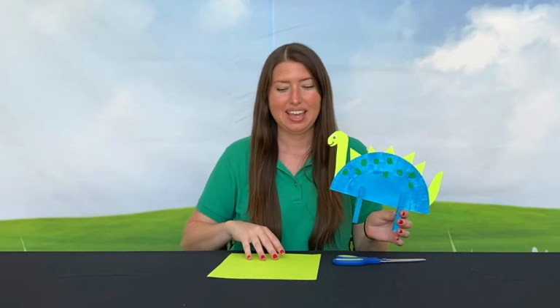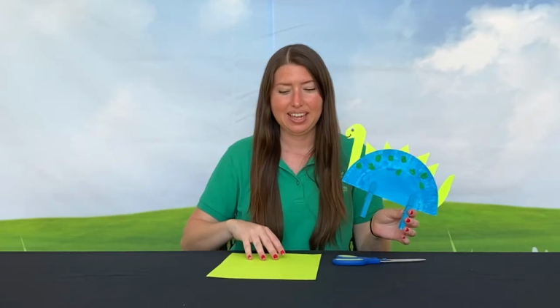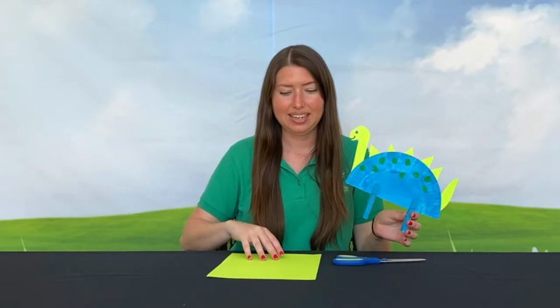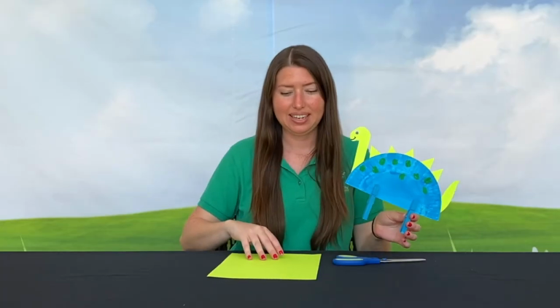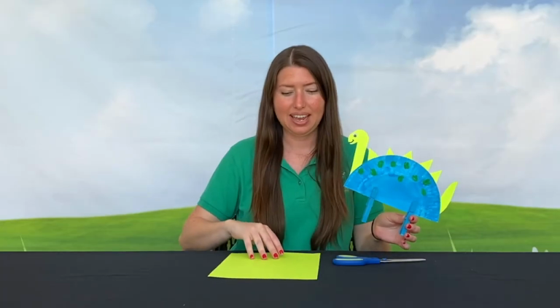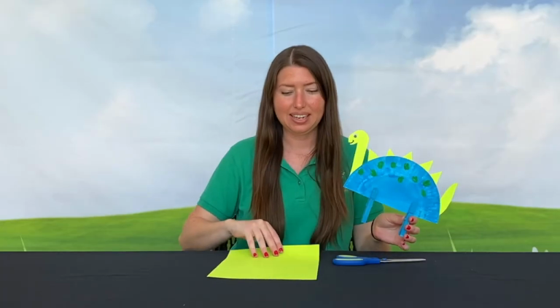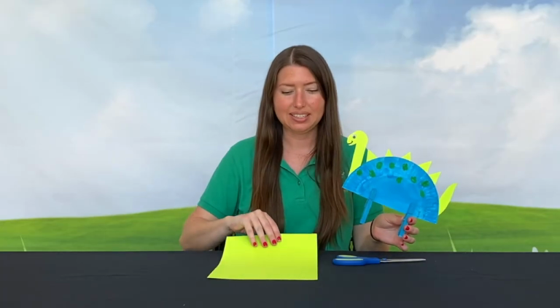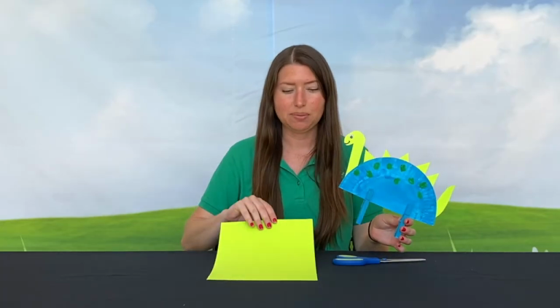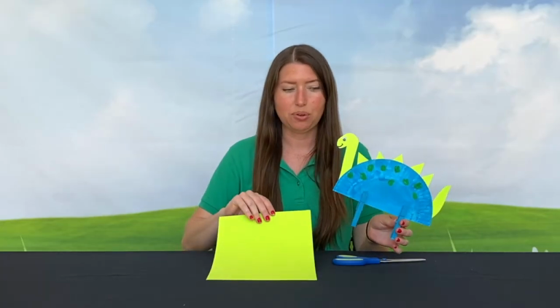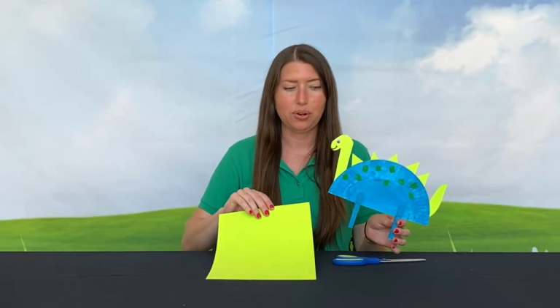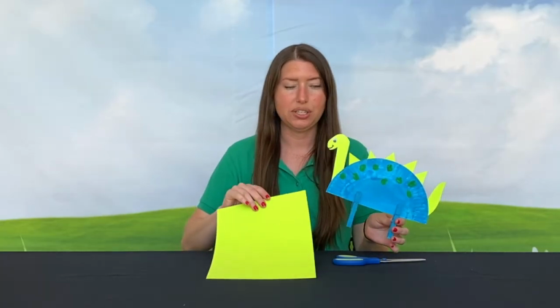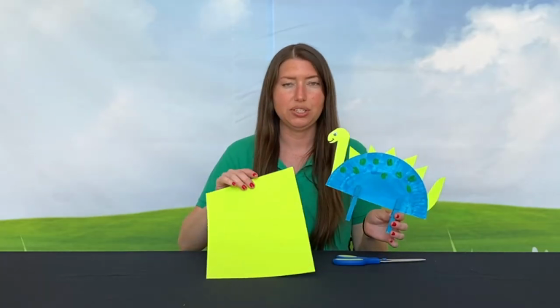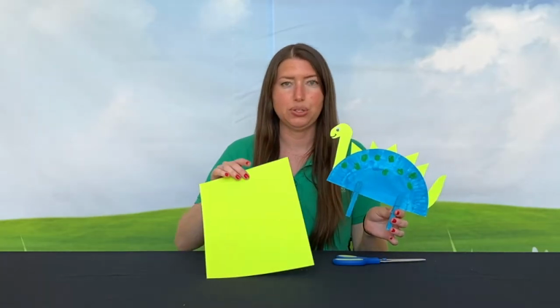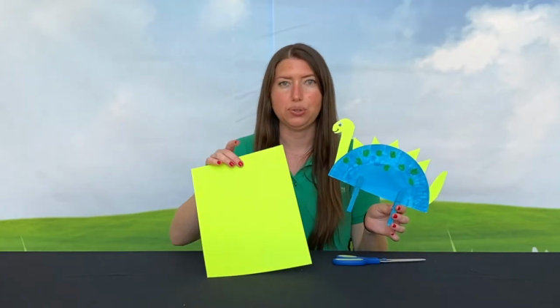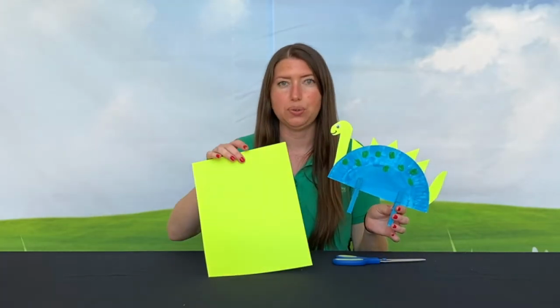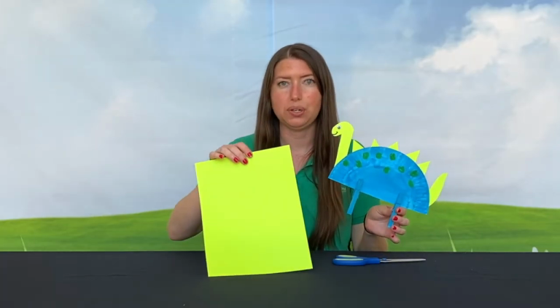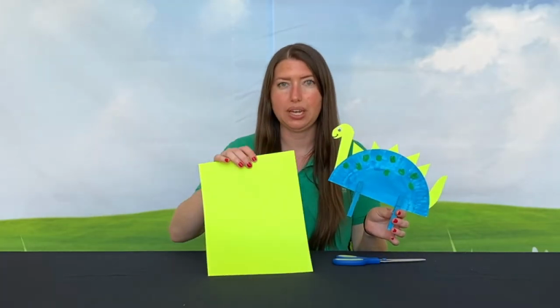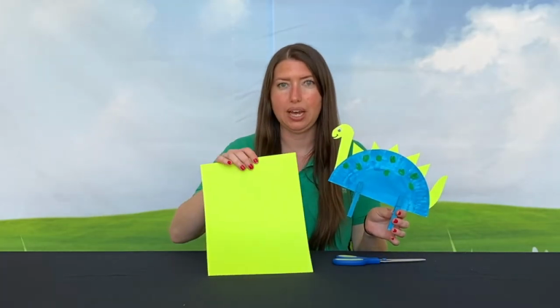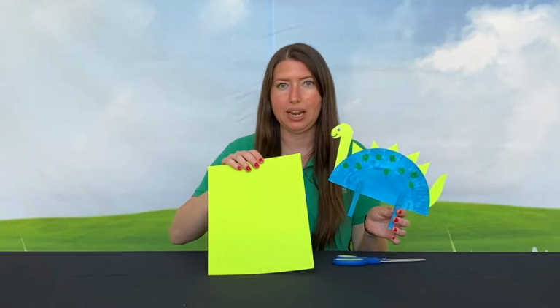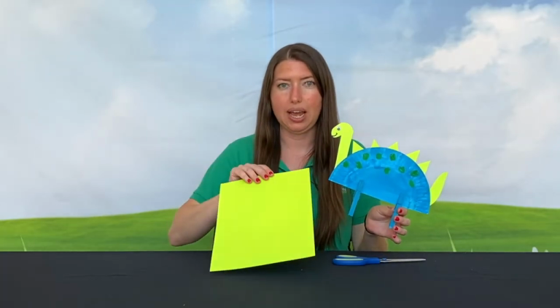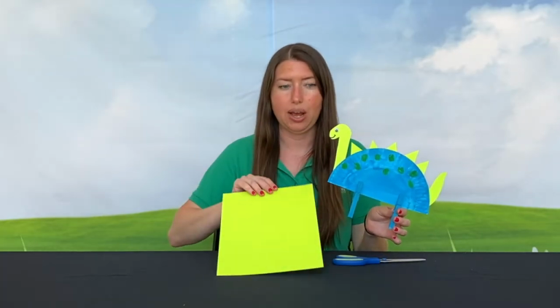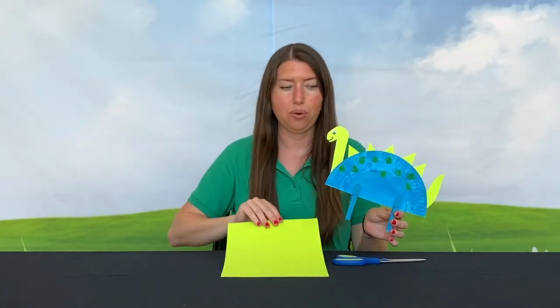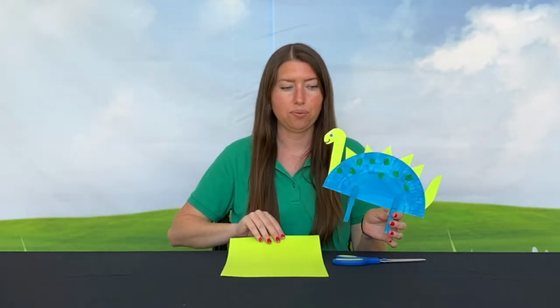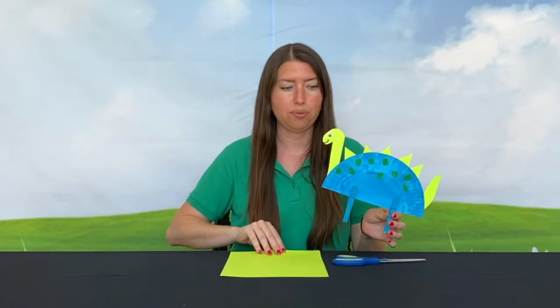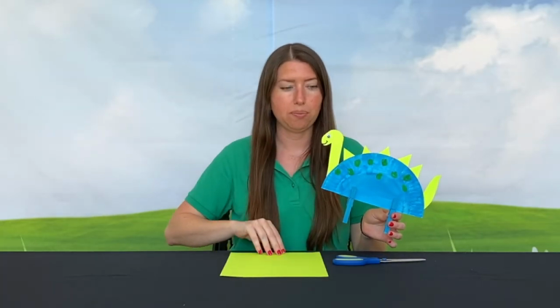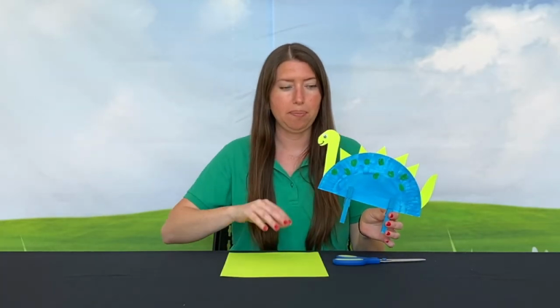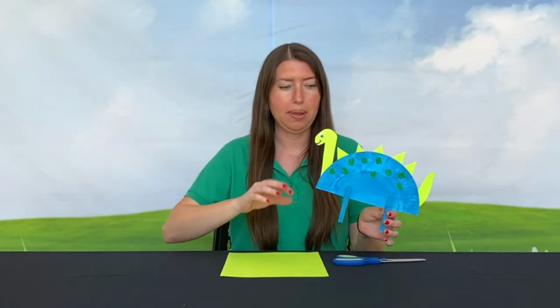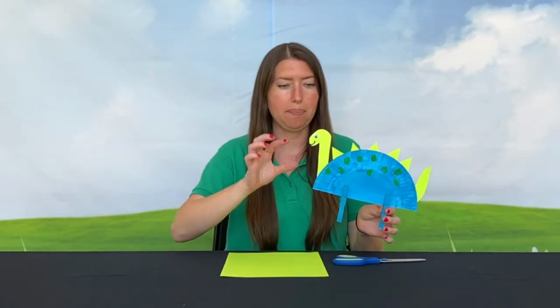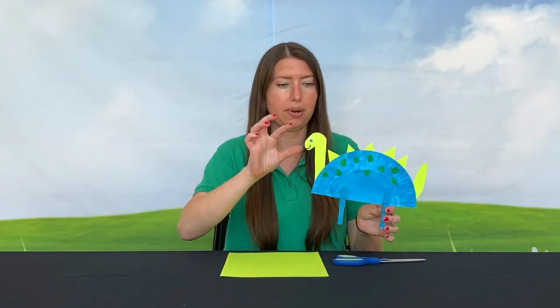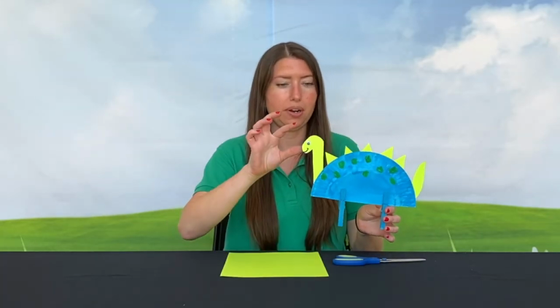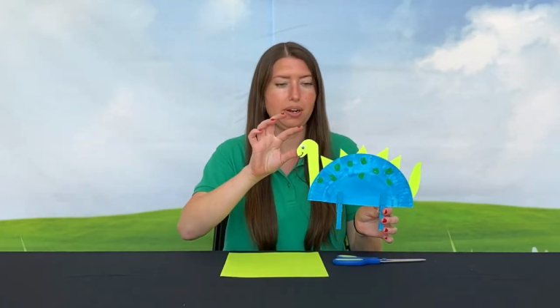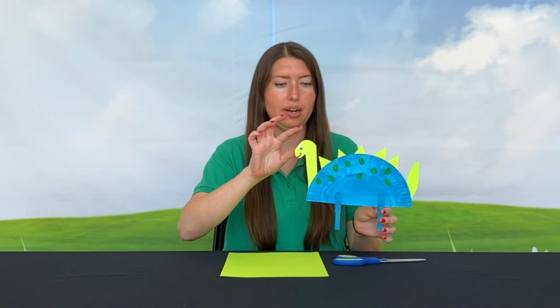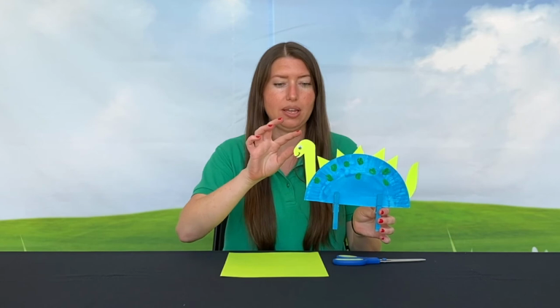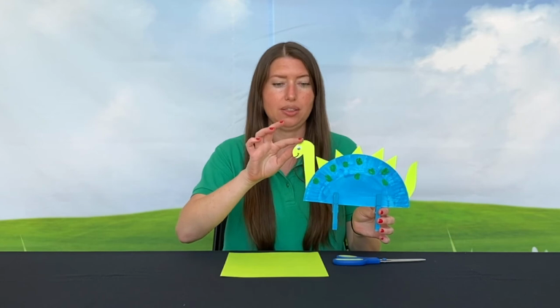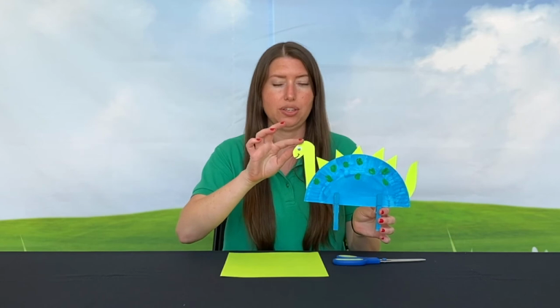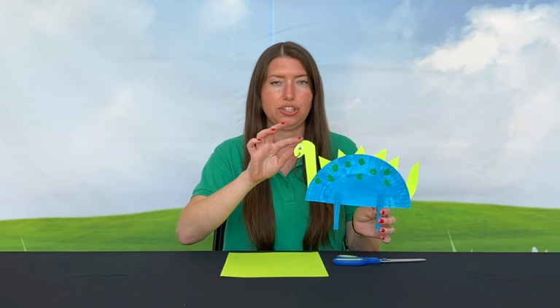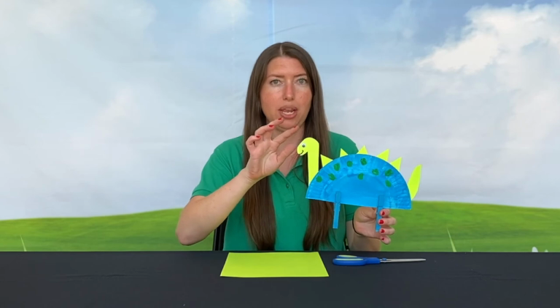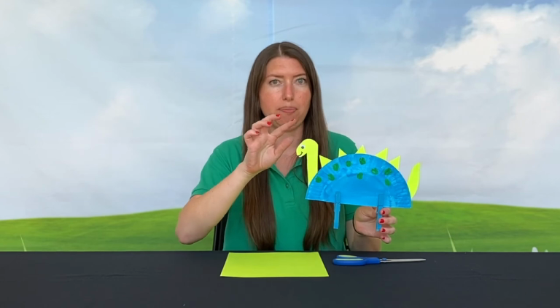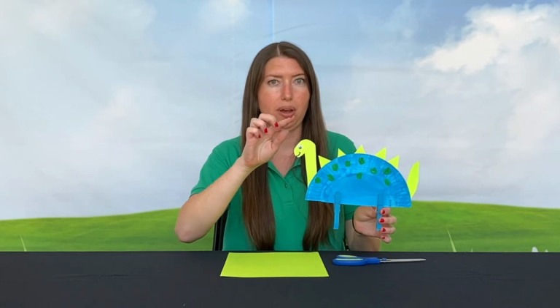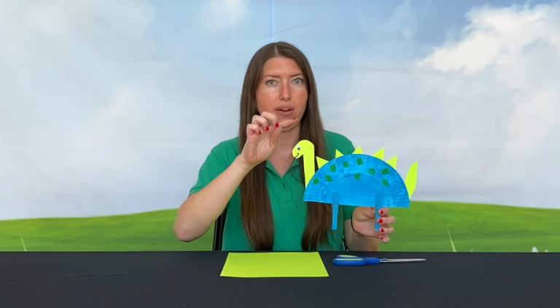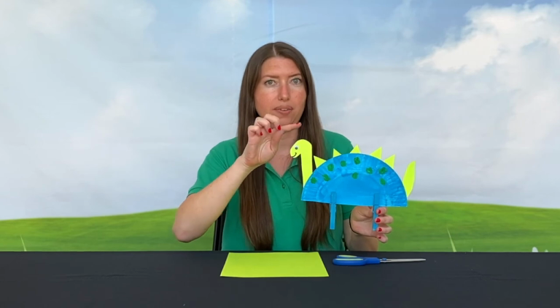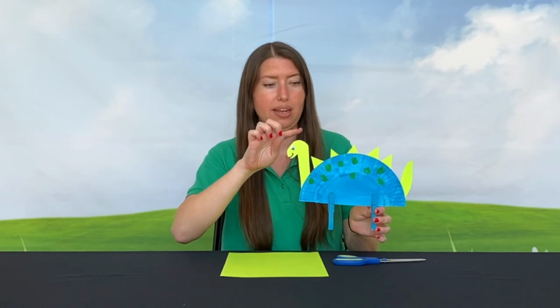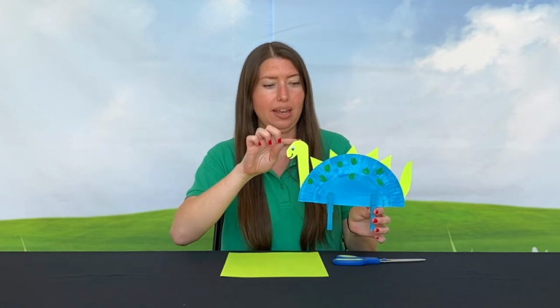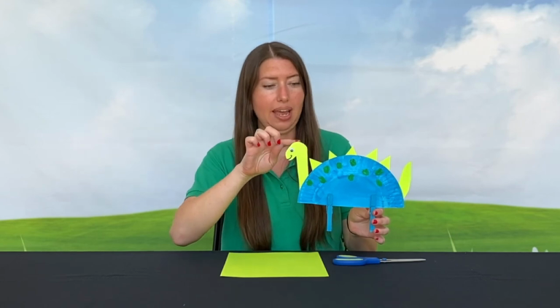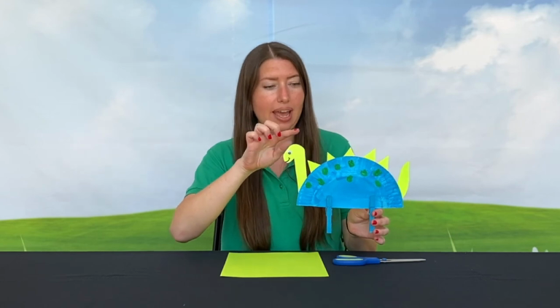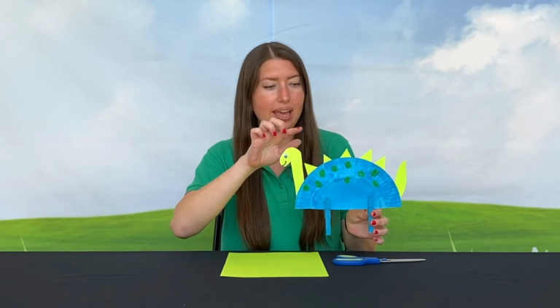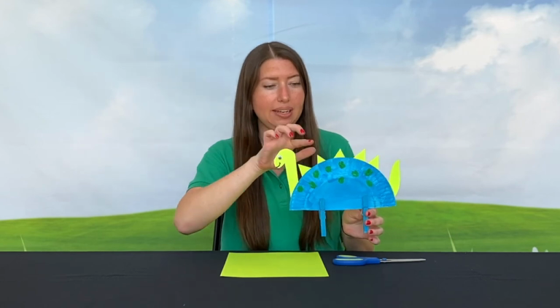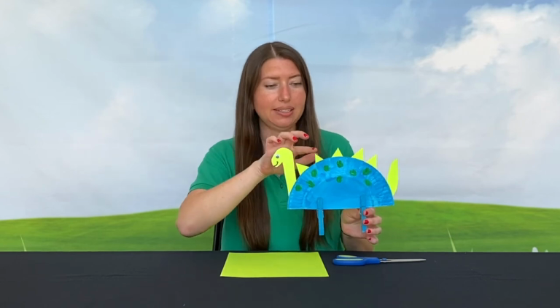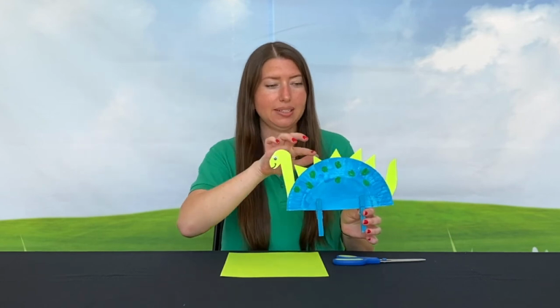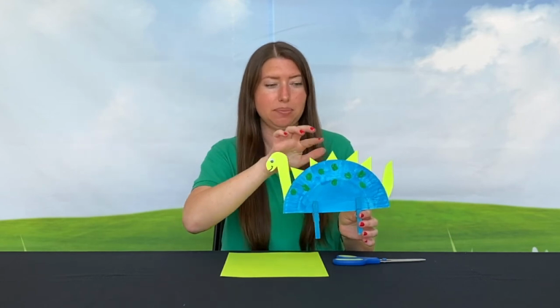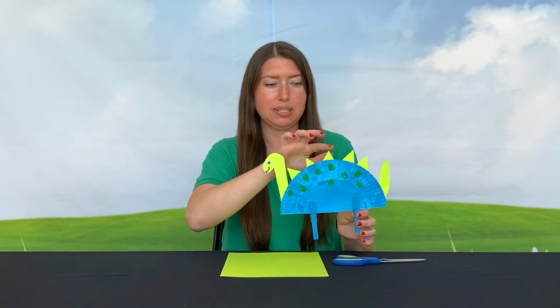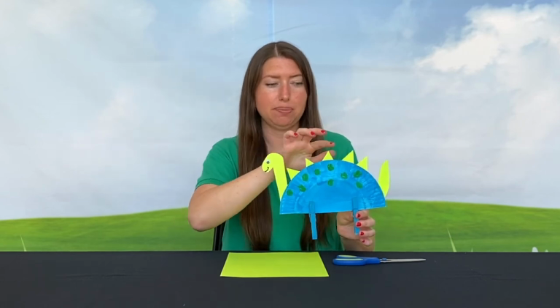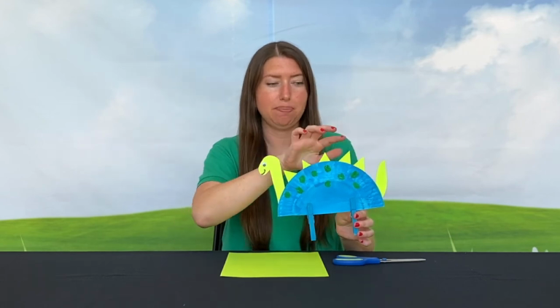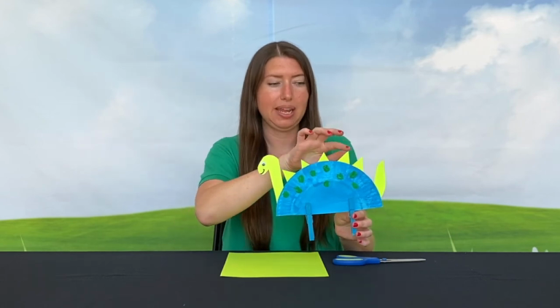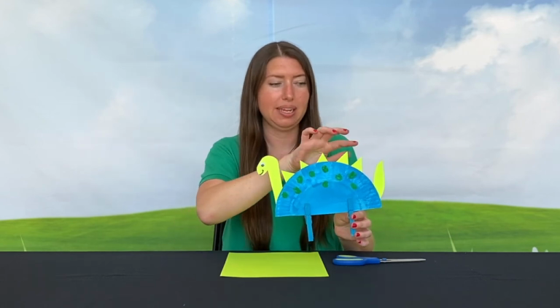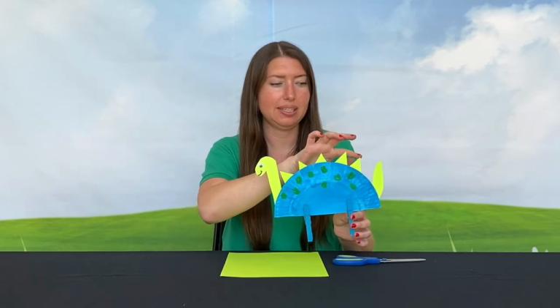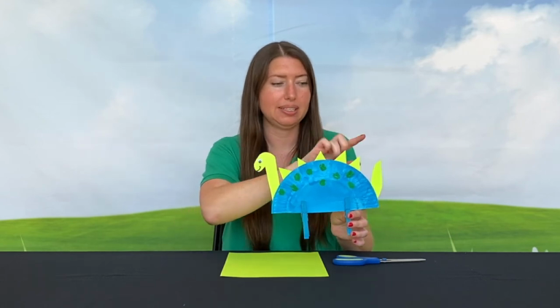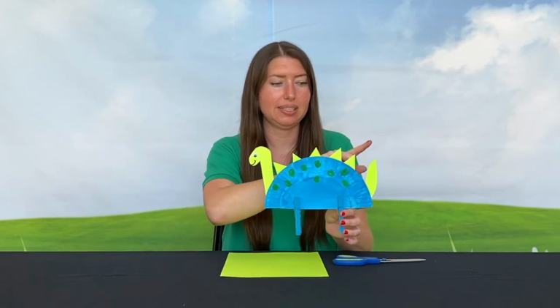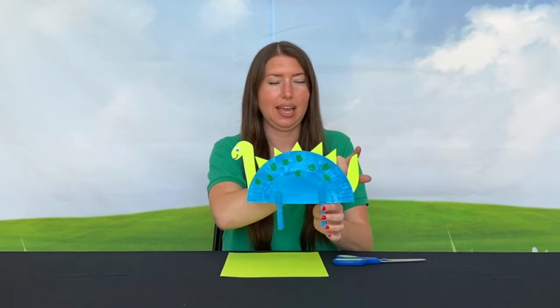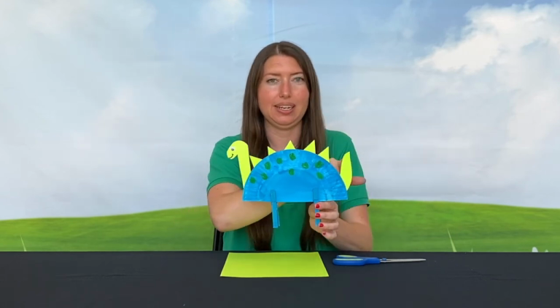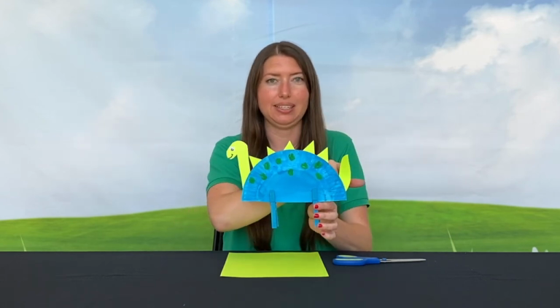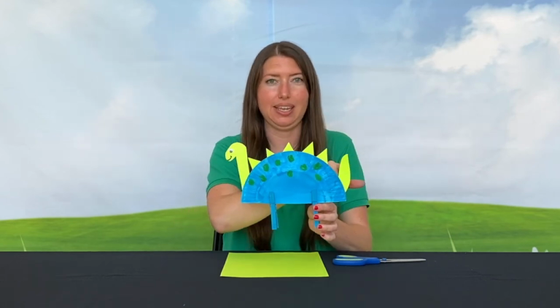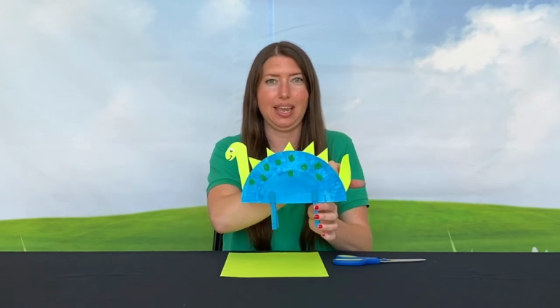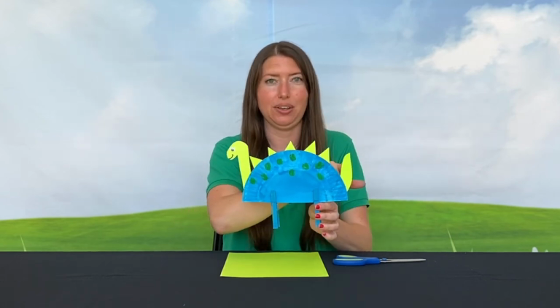Next I'm going to cut out from the paper the shape of a head, some spikes, and a tail.